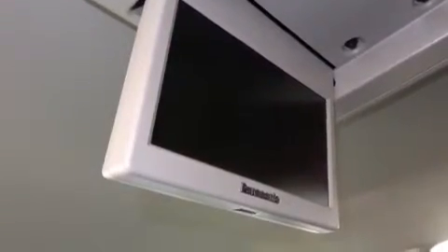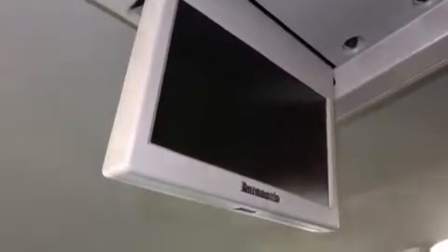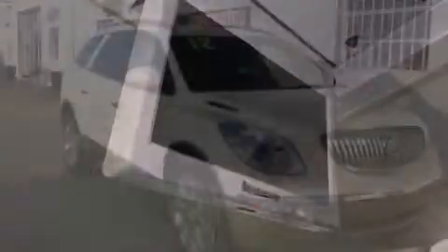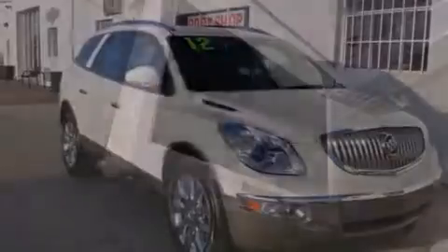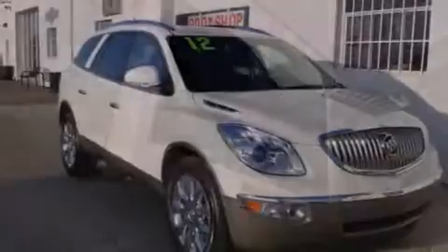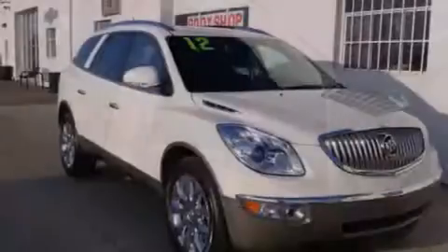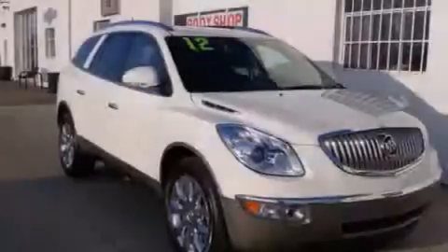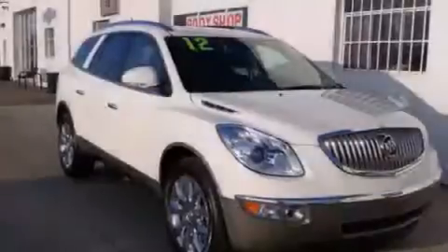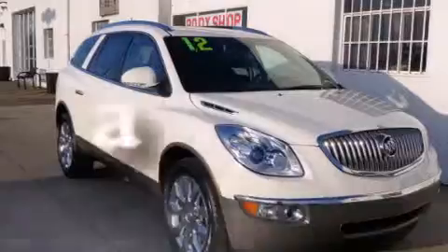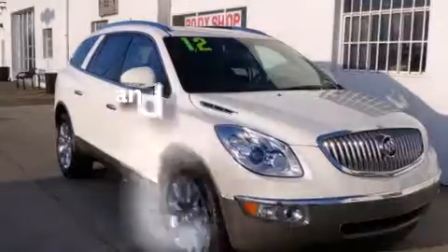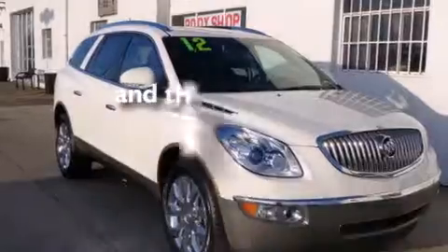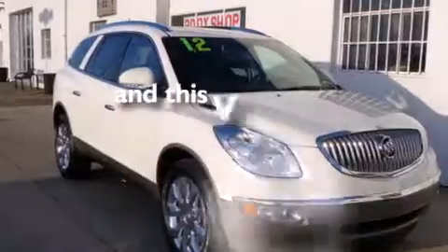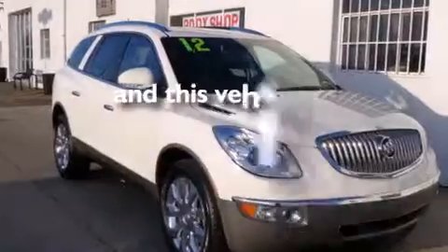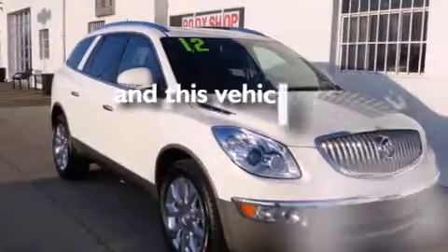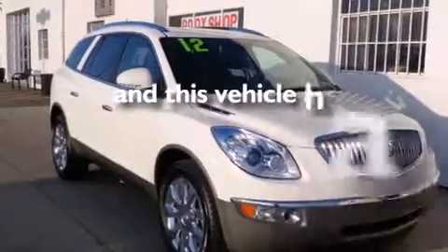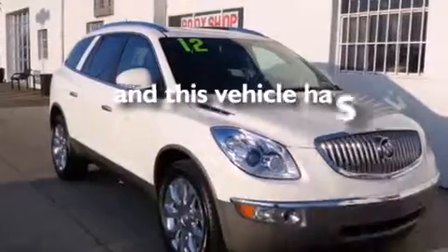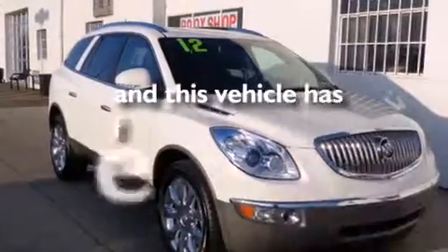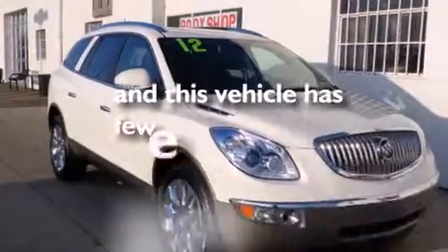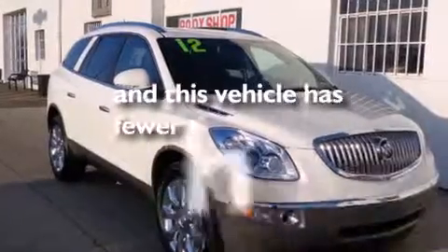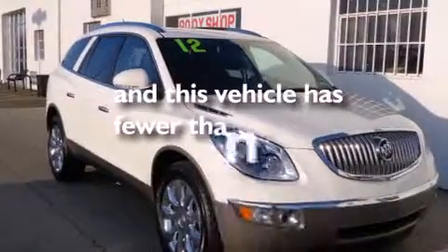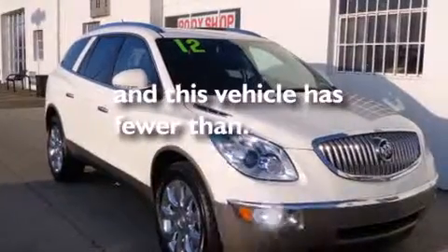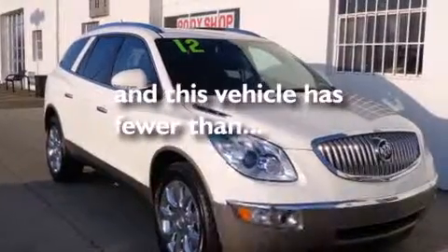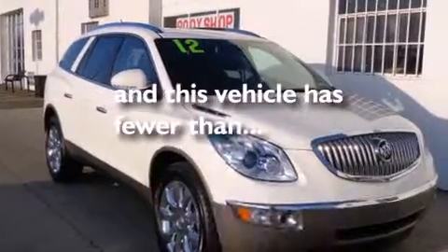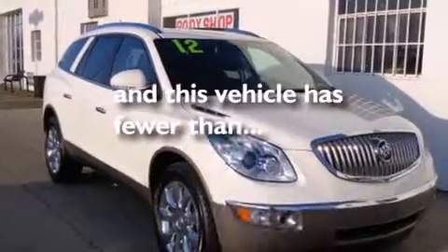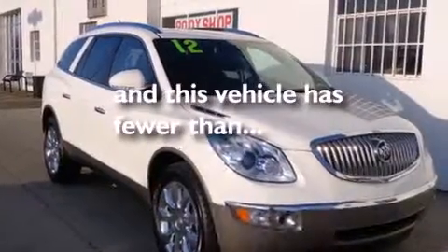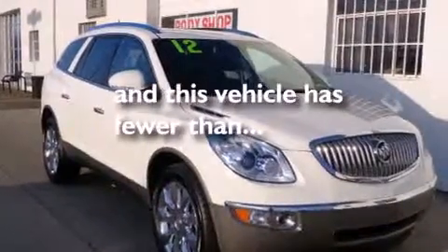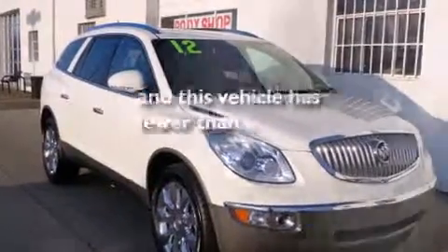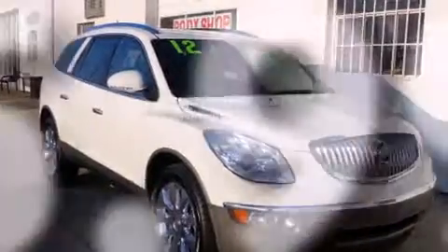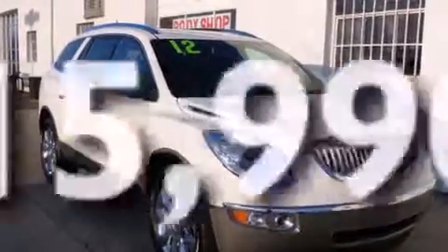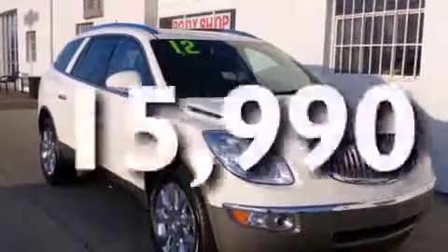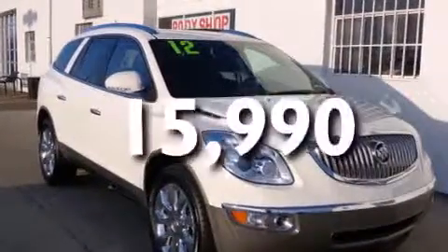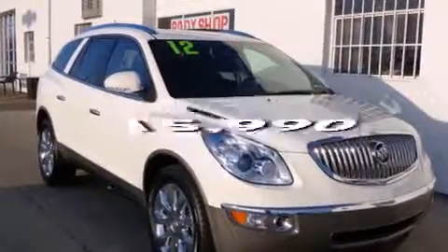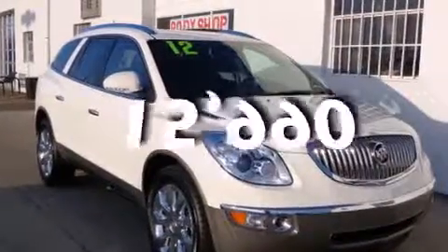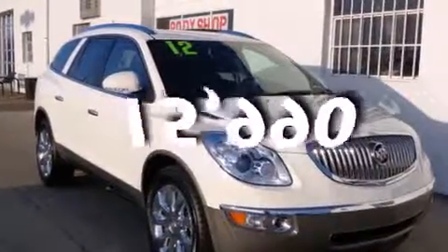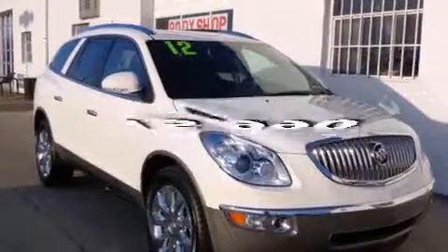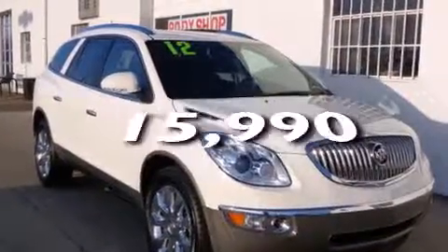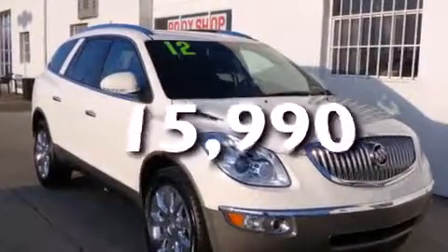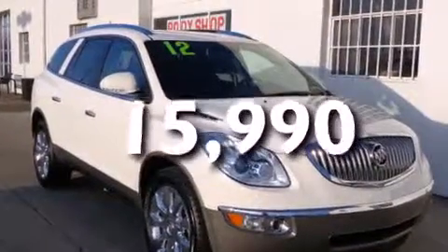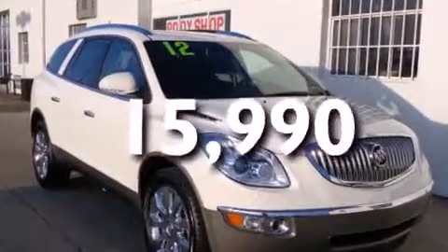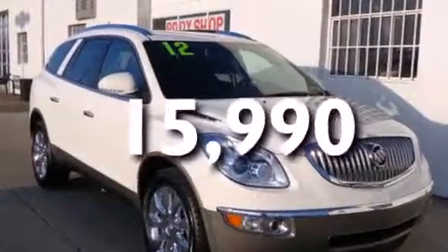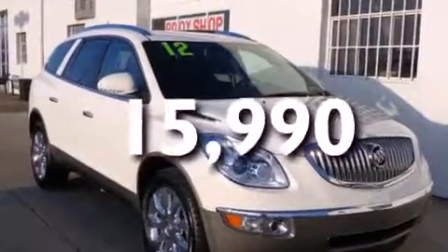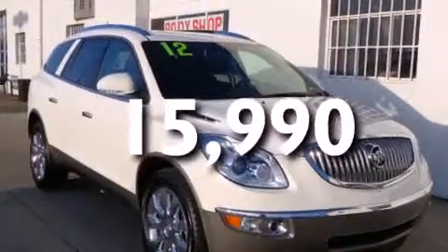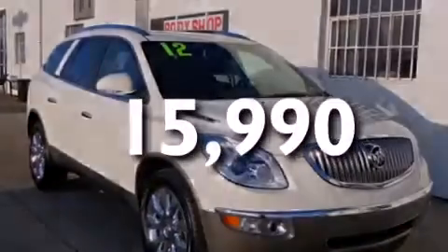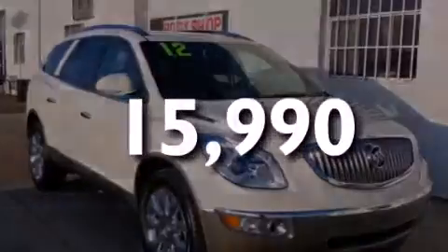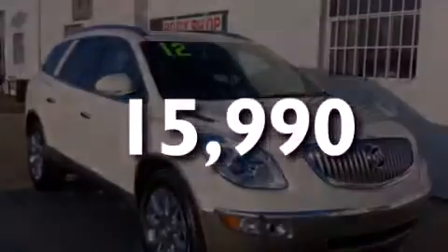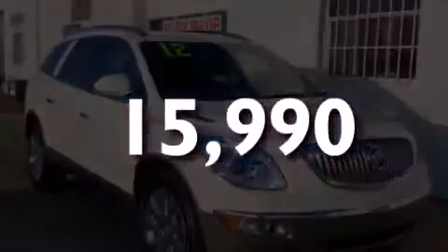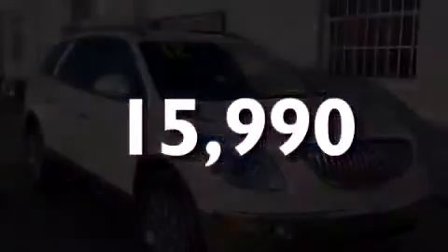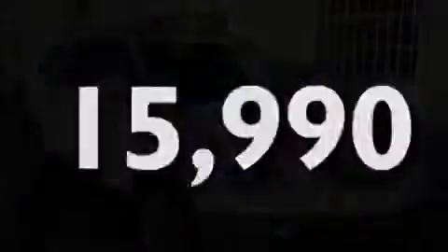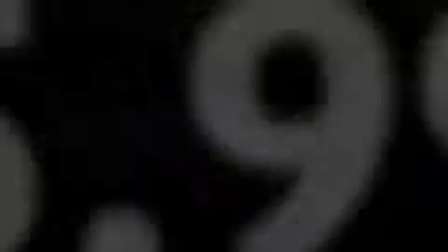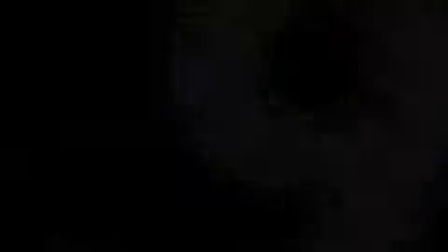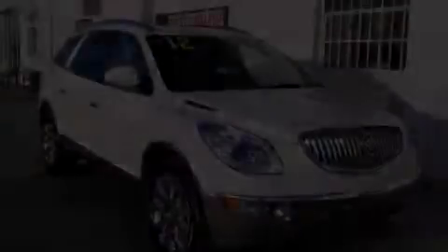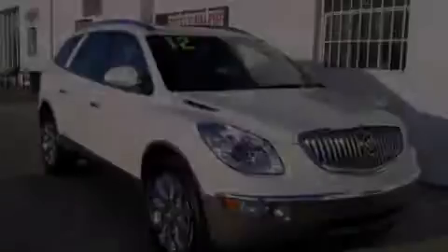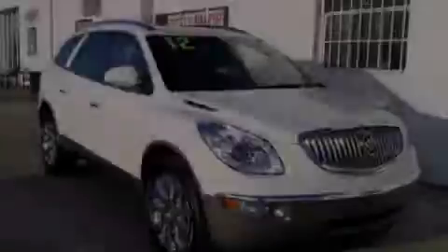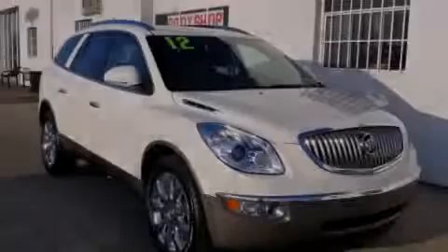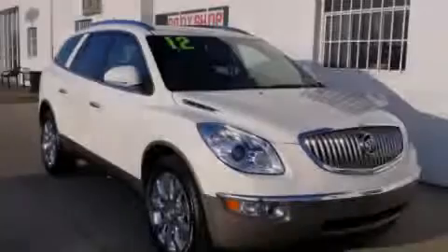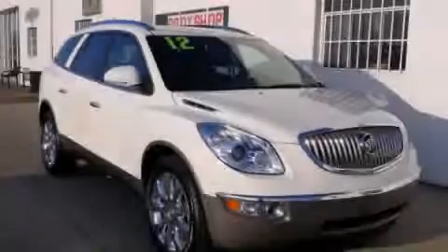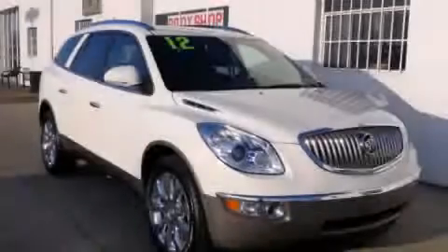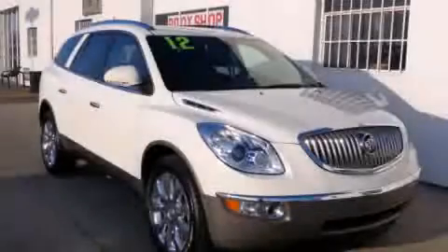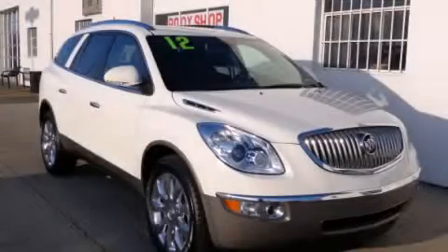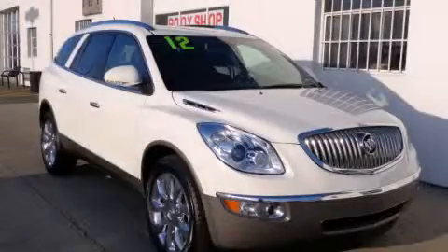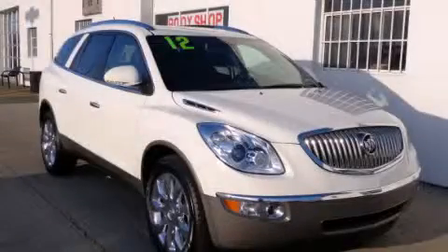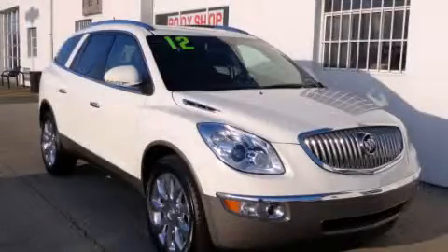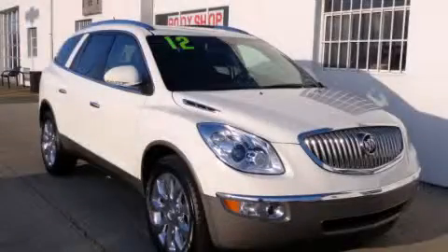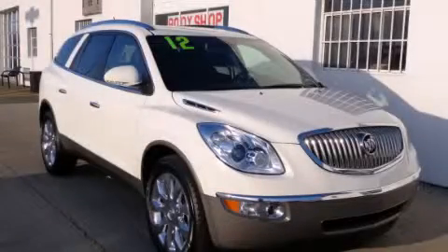This vehicle has less than 16,000 miles. Stop by today and test drive this automobile for yourself.